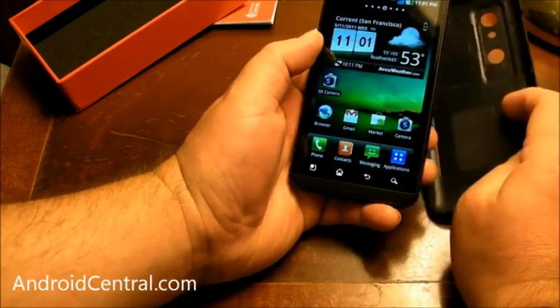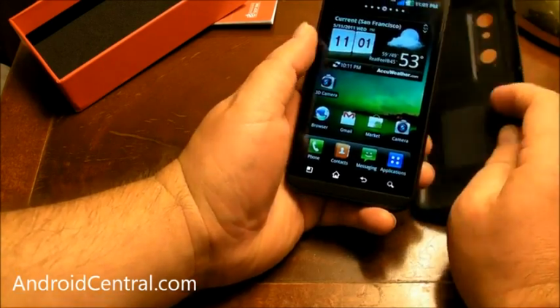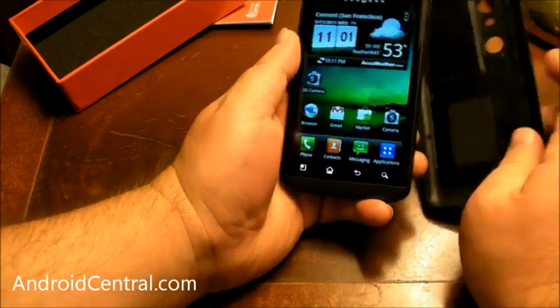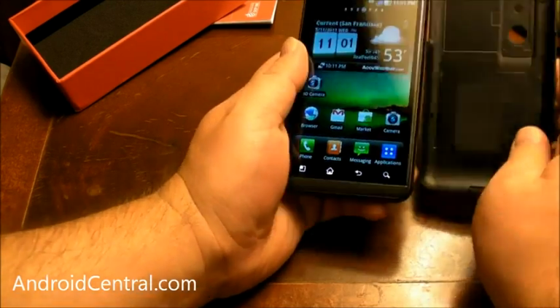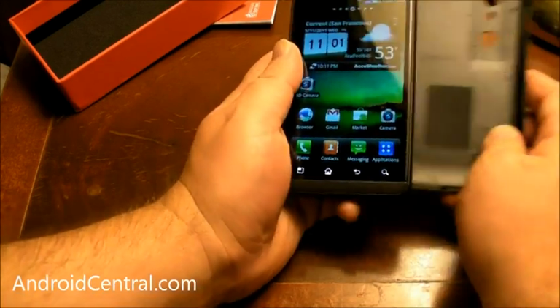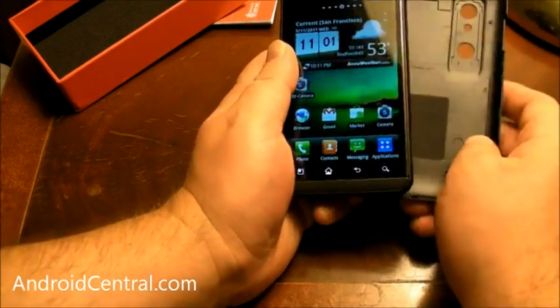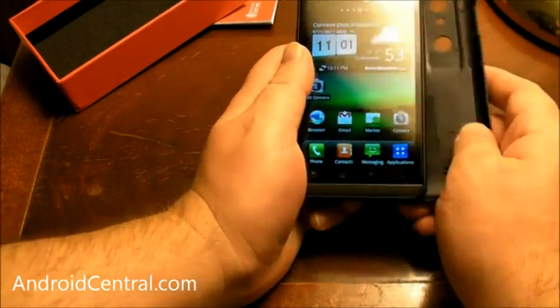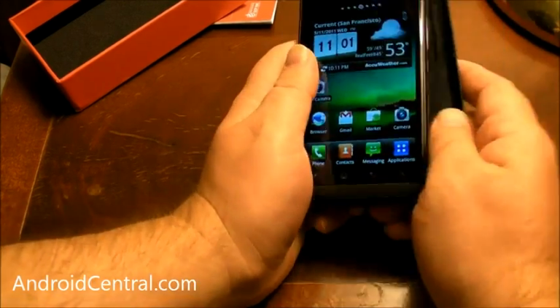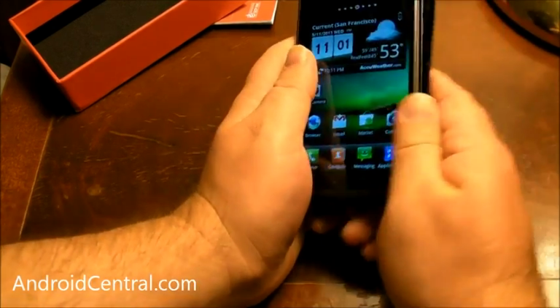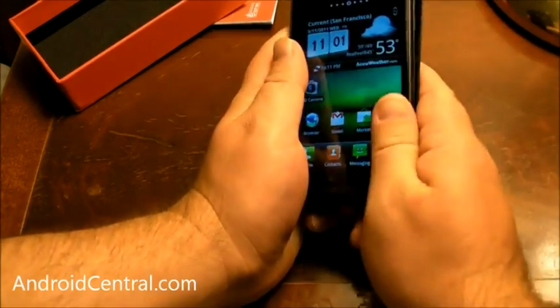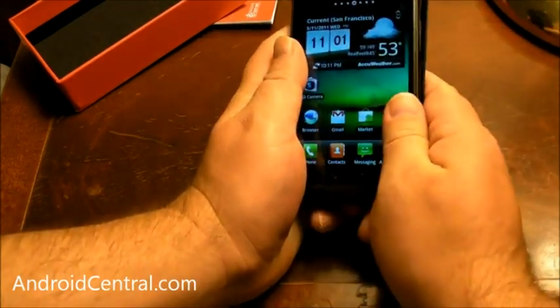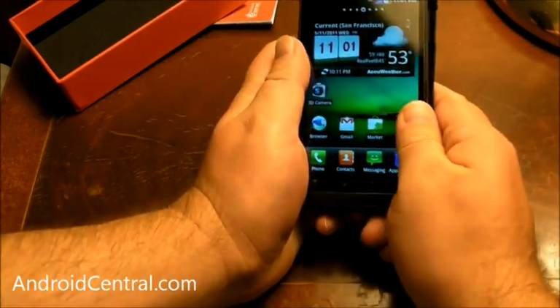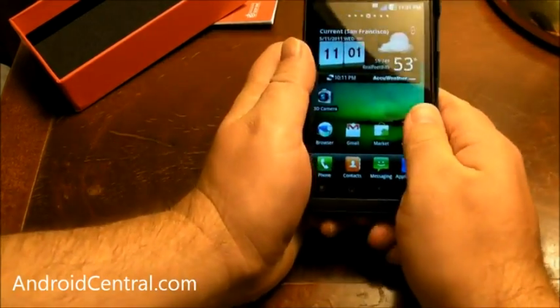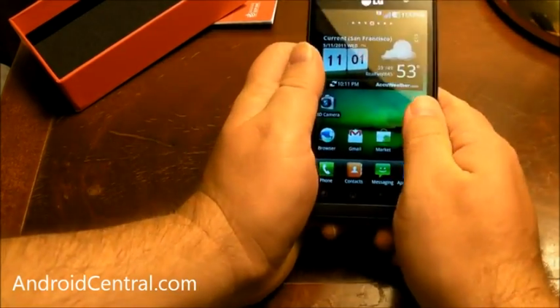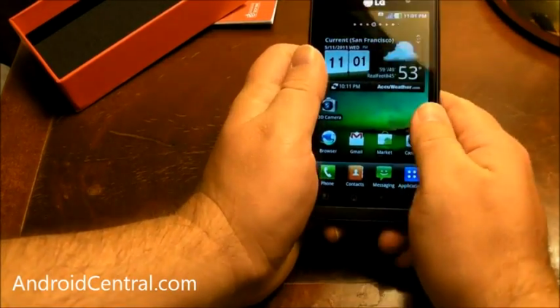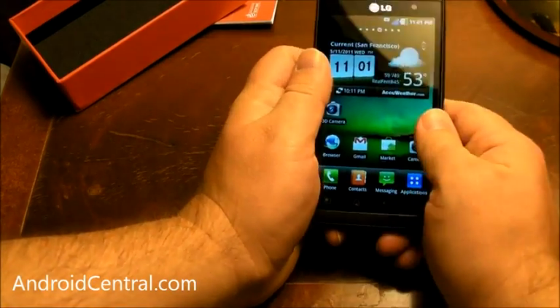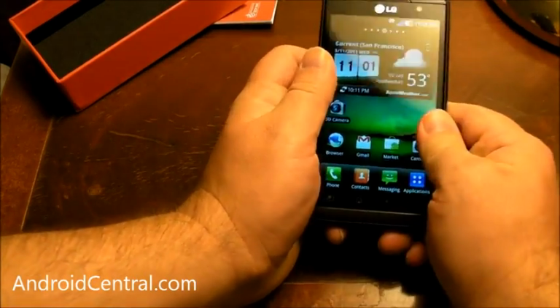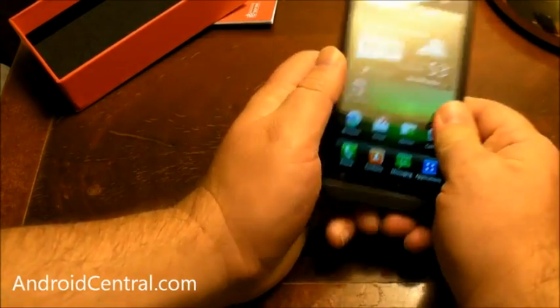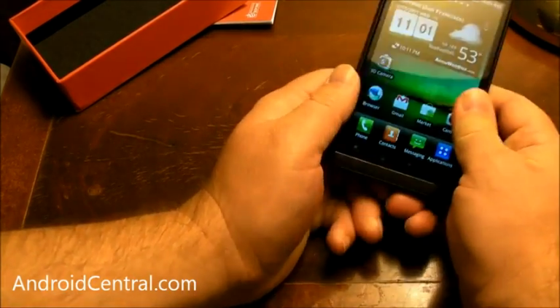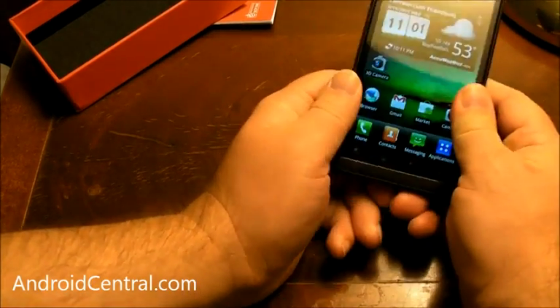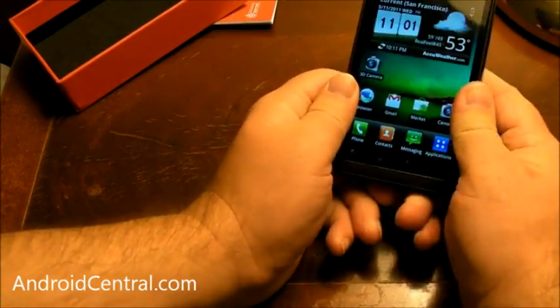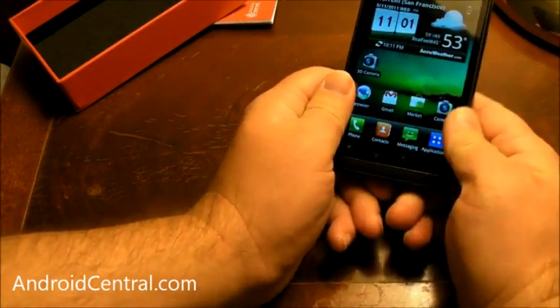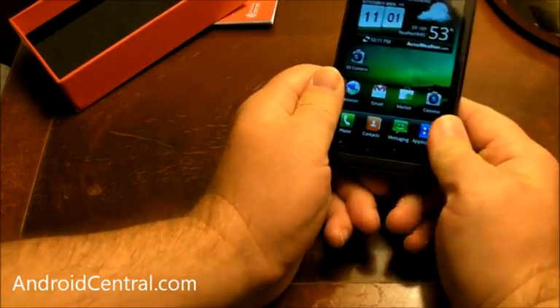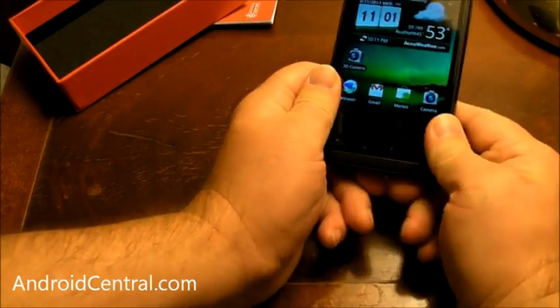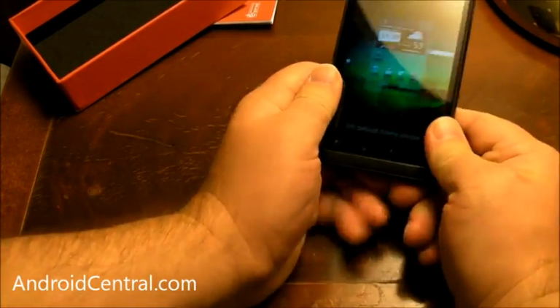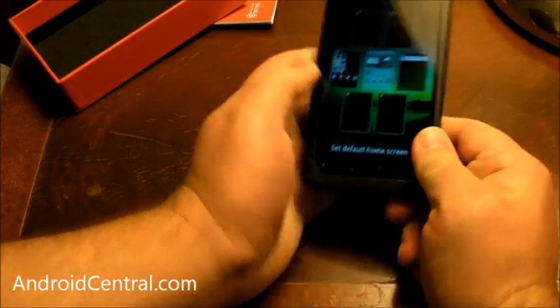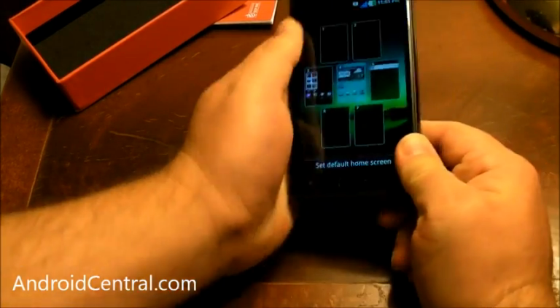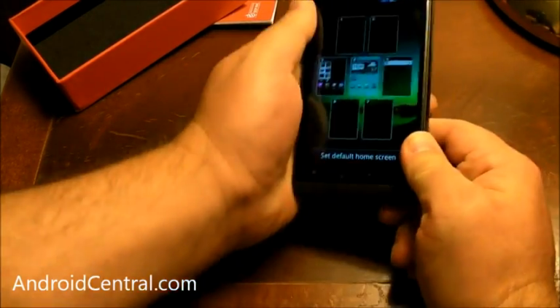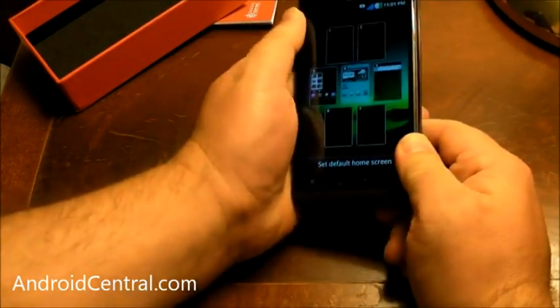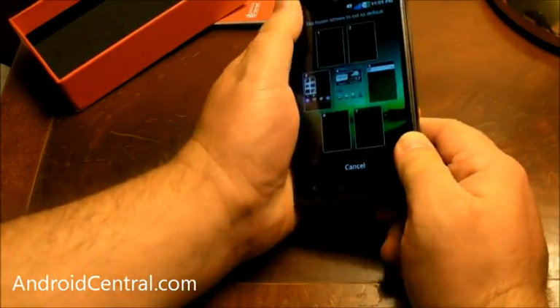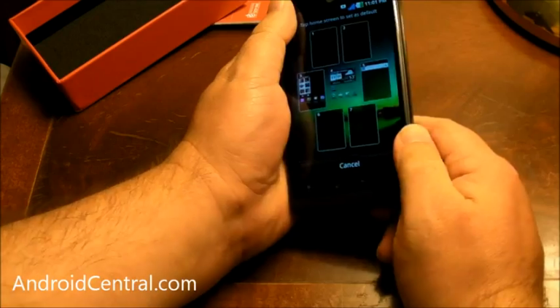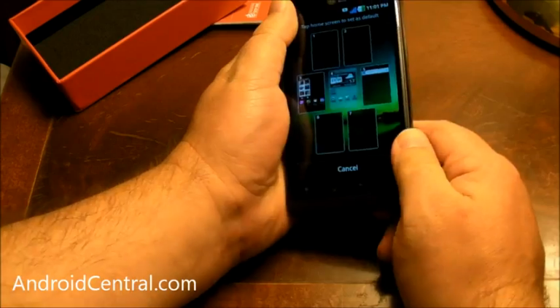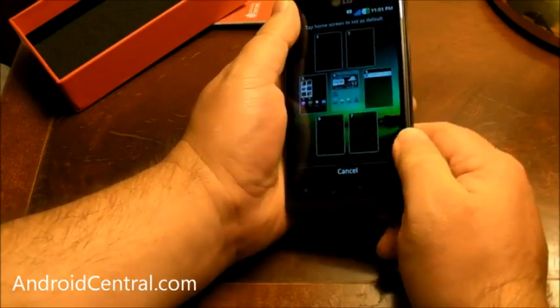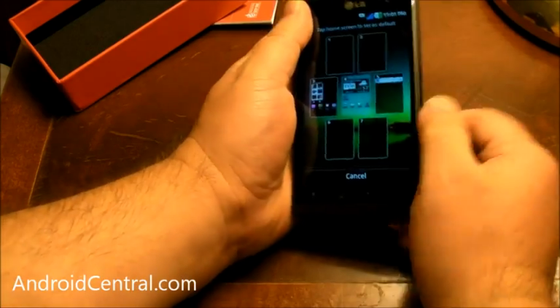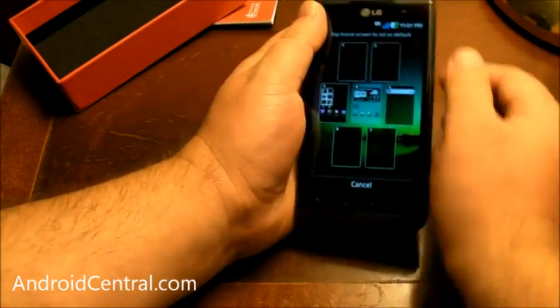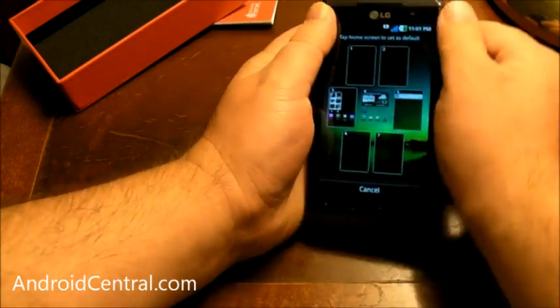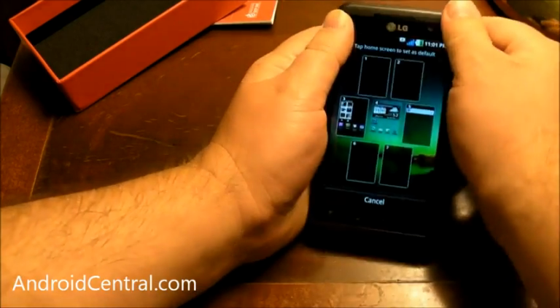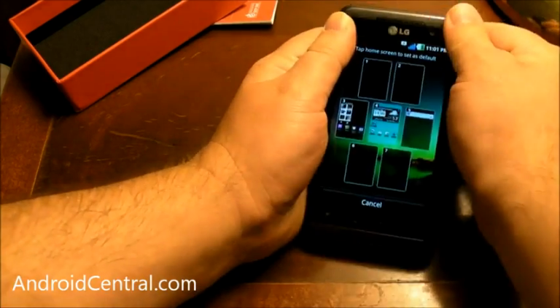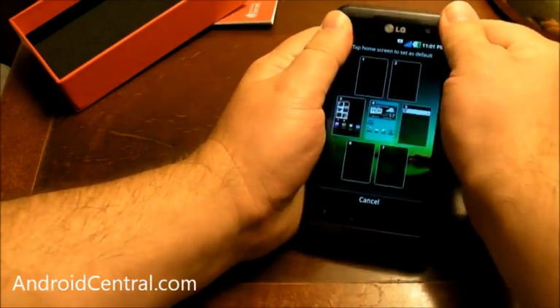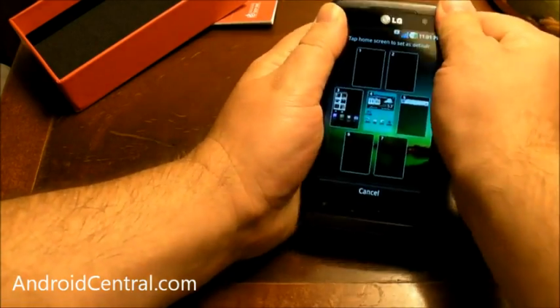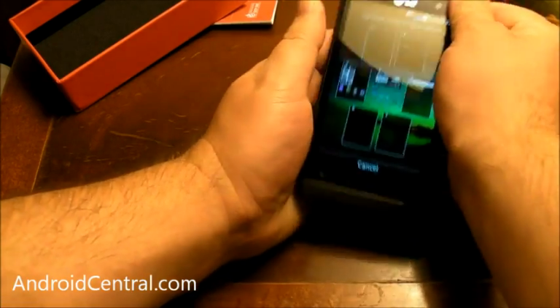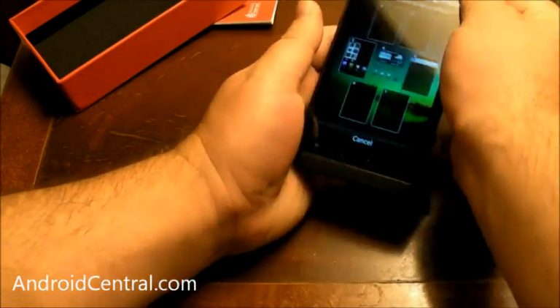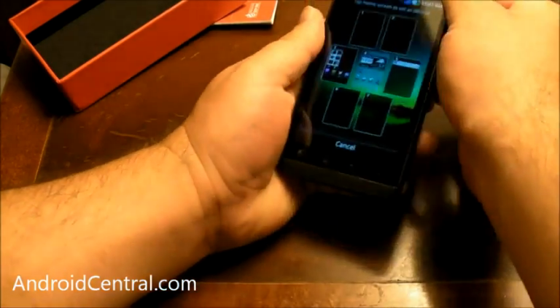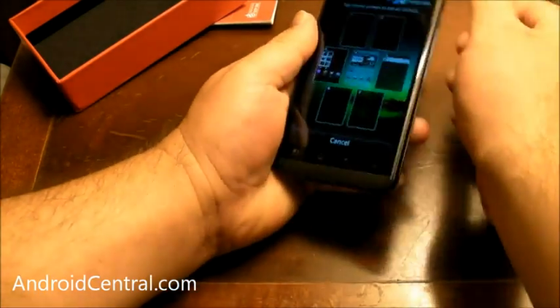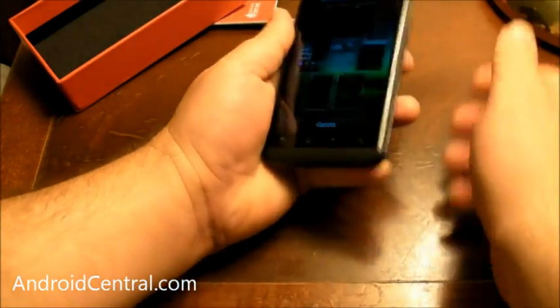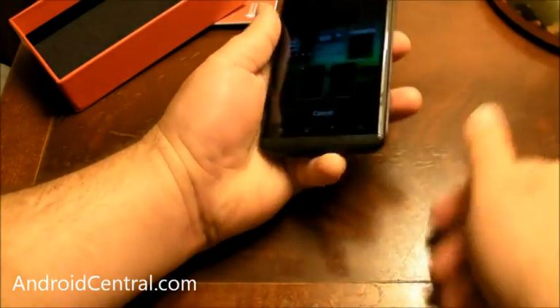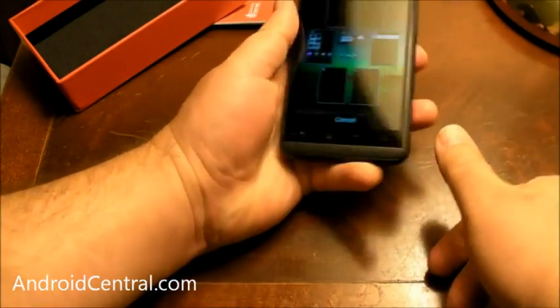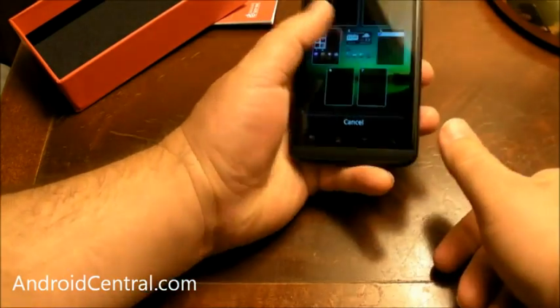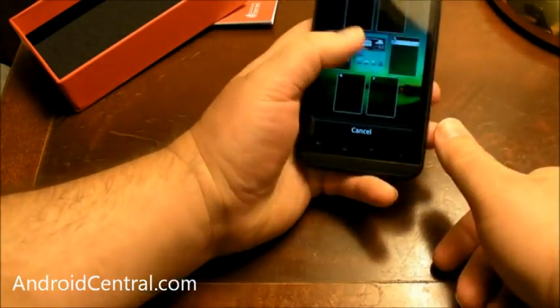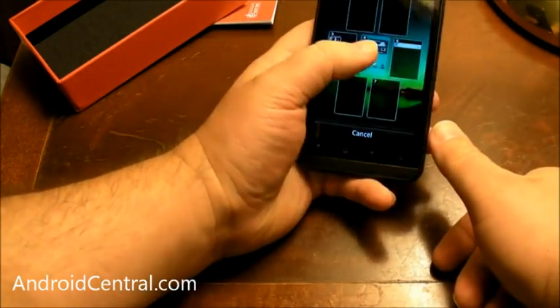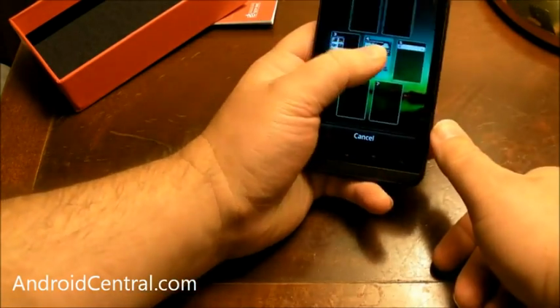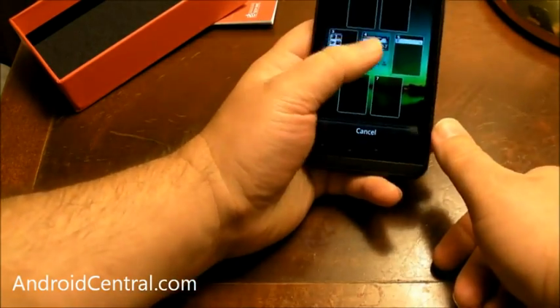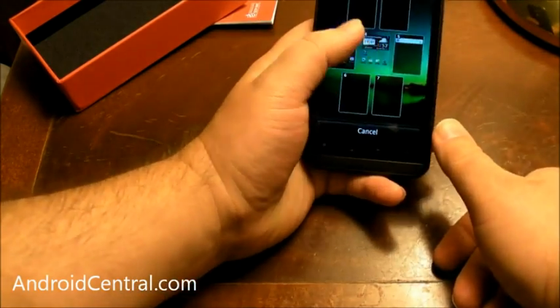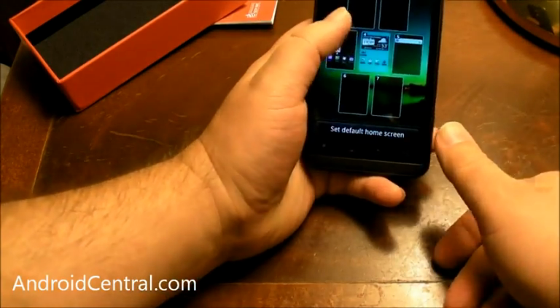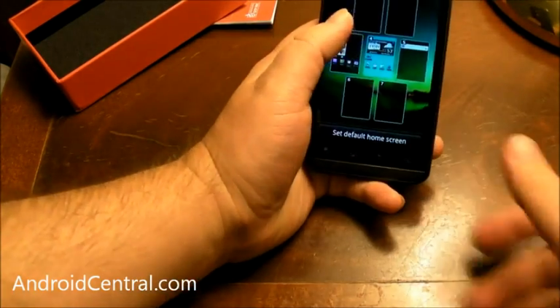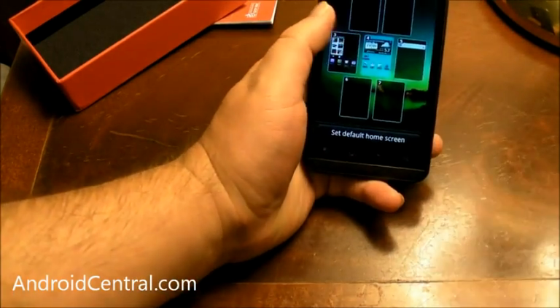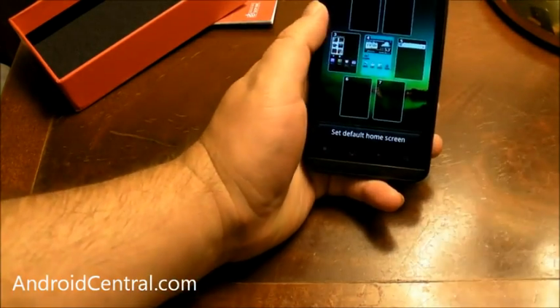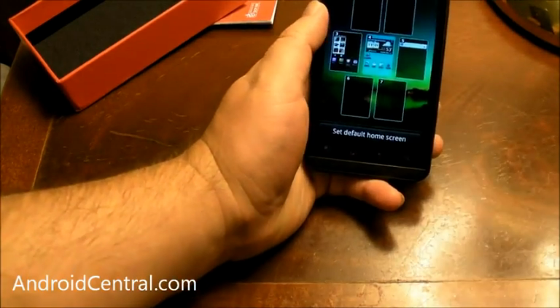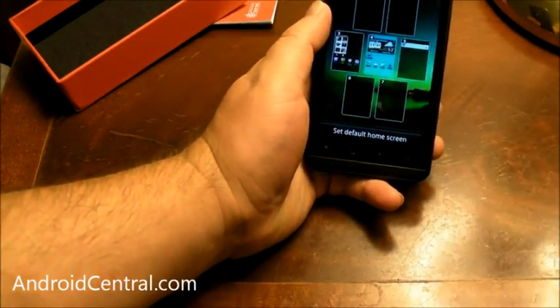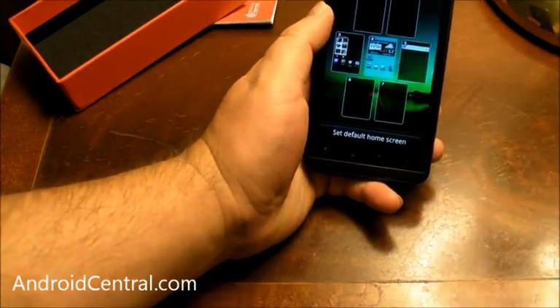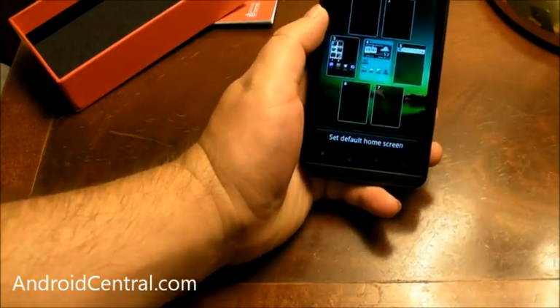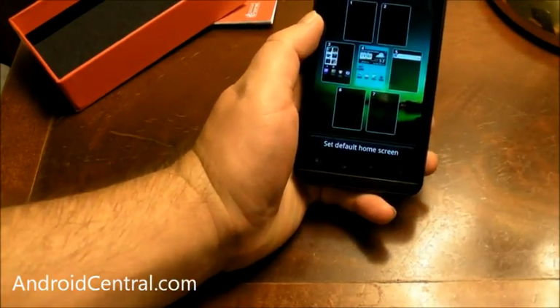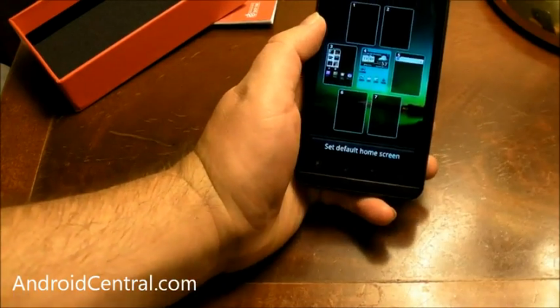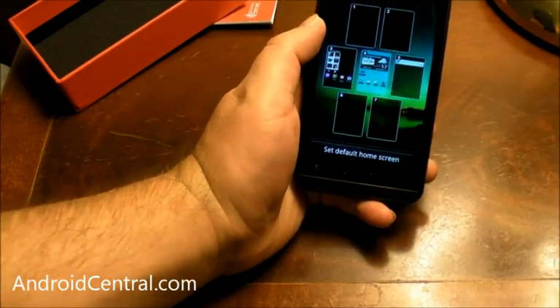Alright guys, we're going to take a much, much deeper look at the Optimus 3D when I'm not stuck in a hotel room. But there you go — a quick first look. We will see you all later.